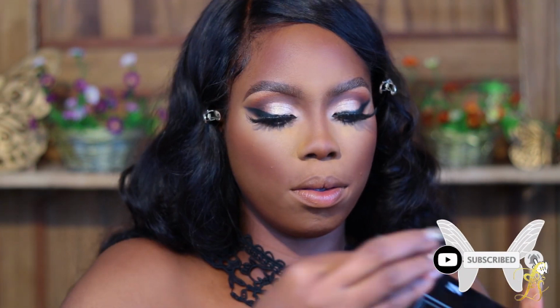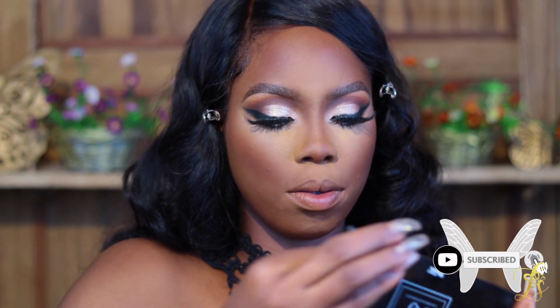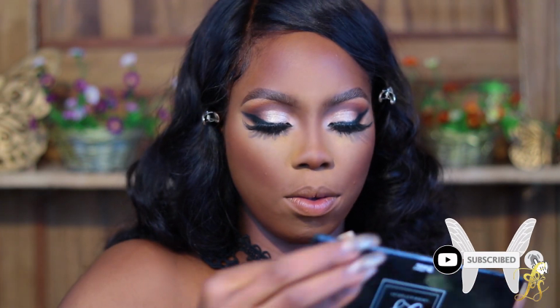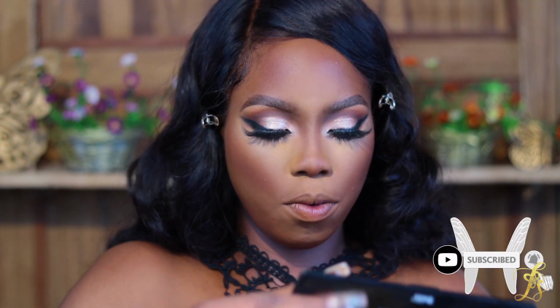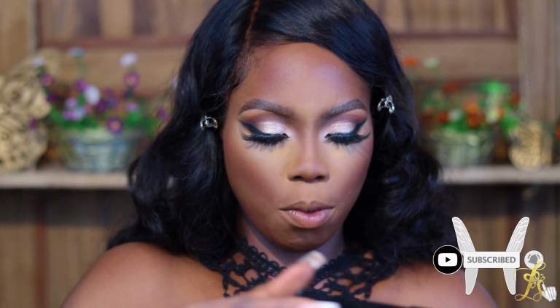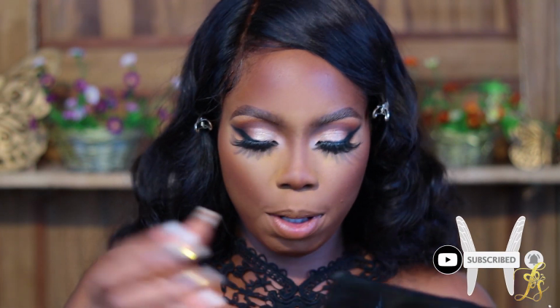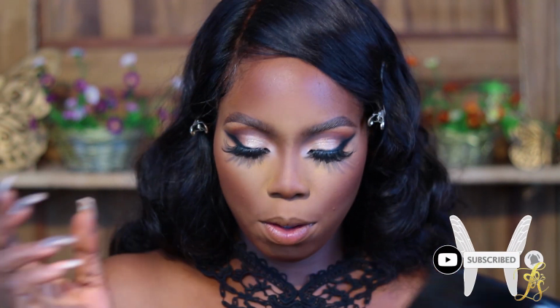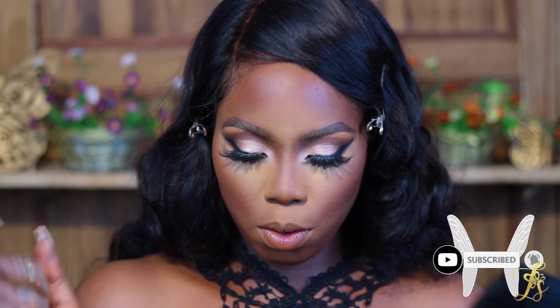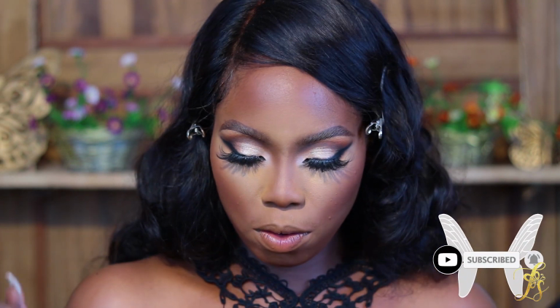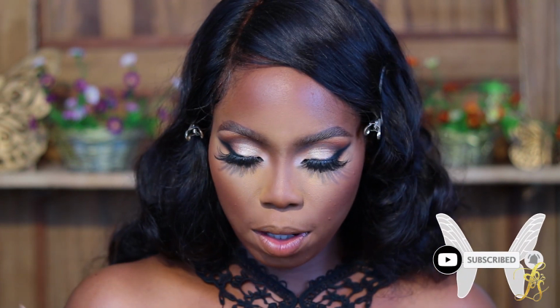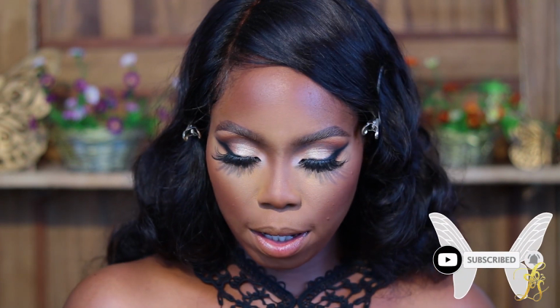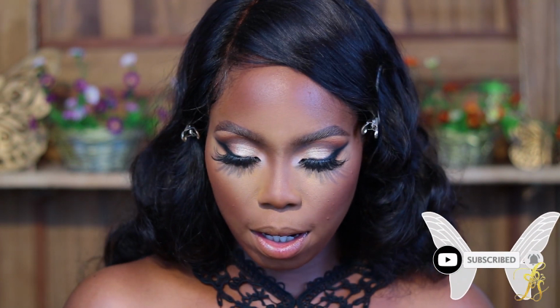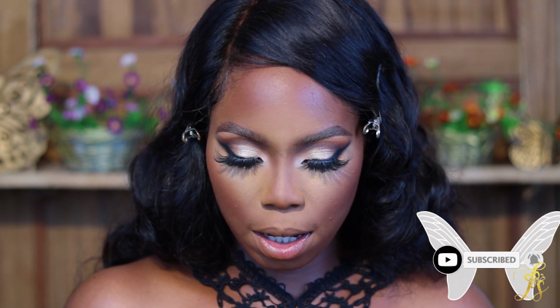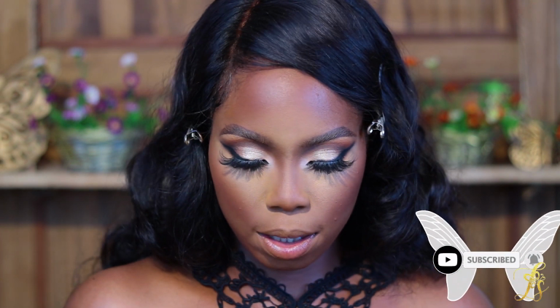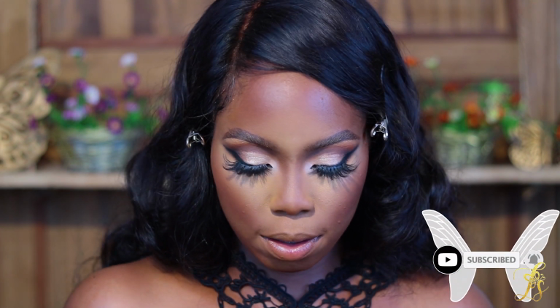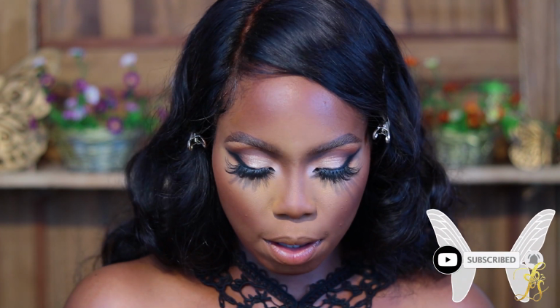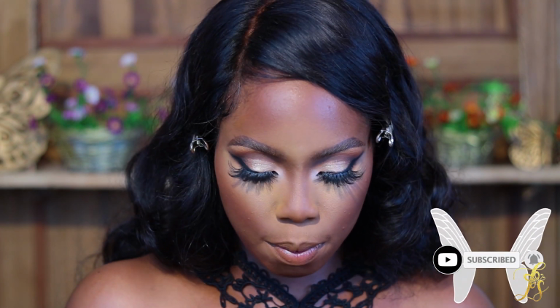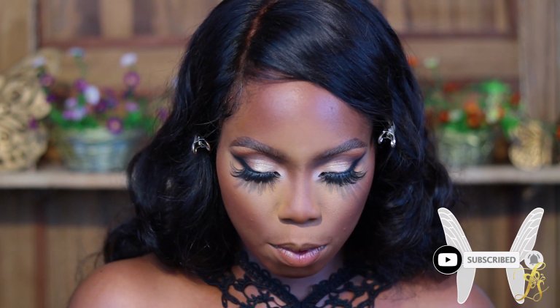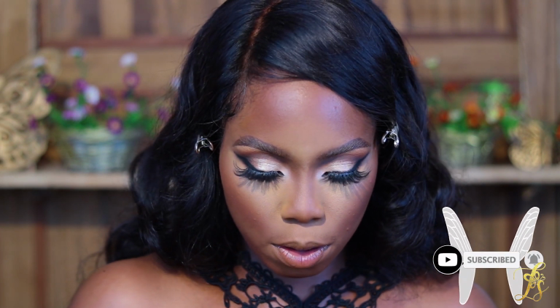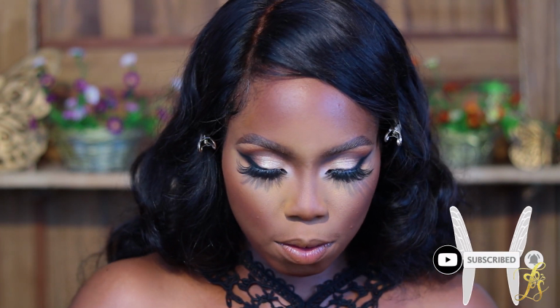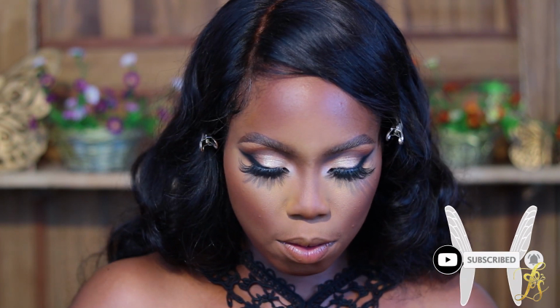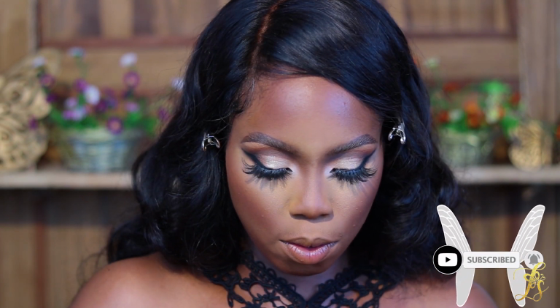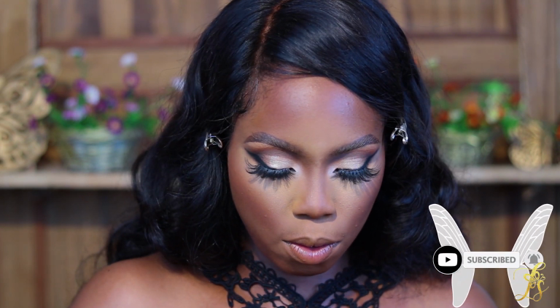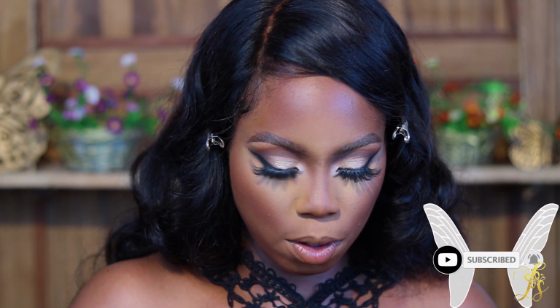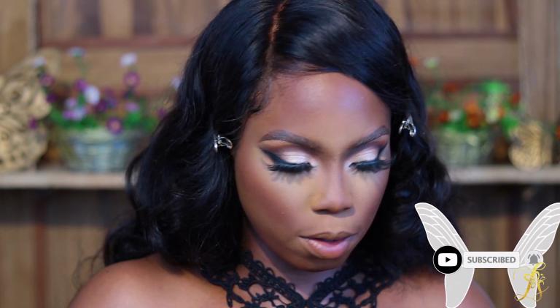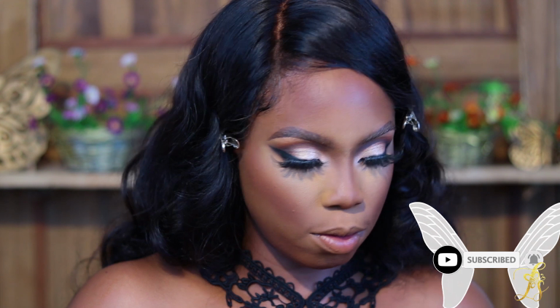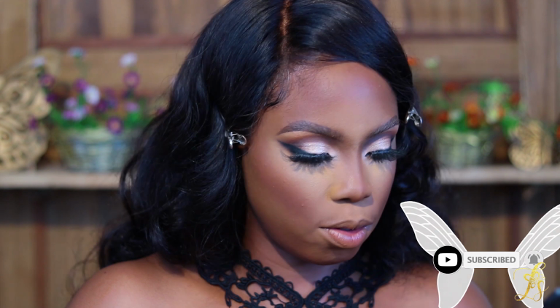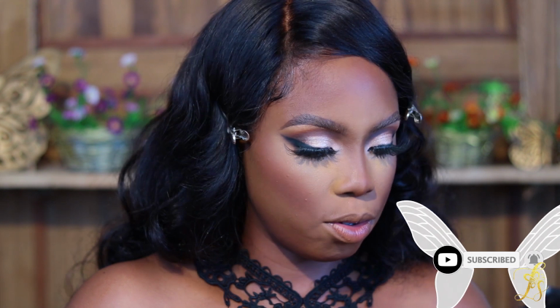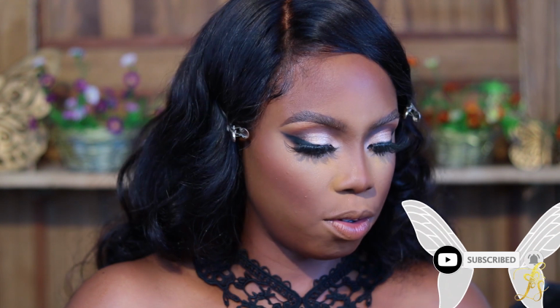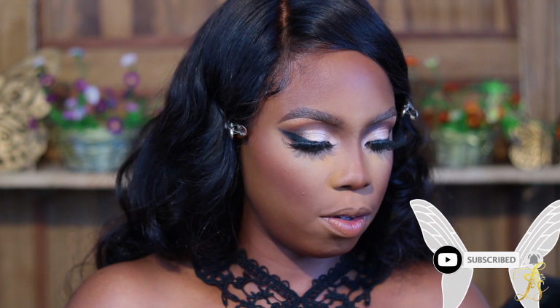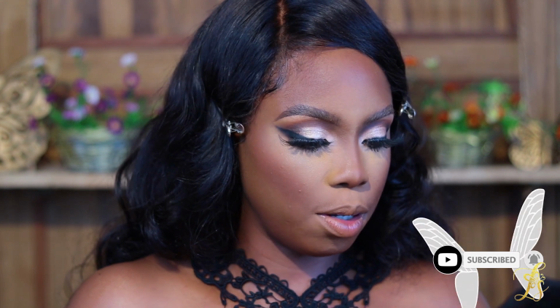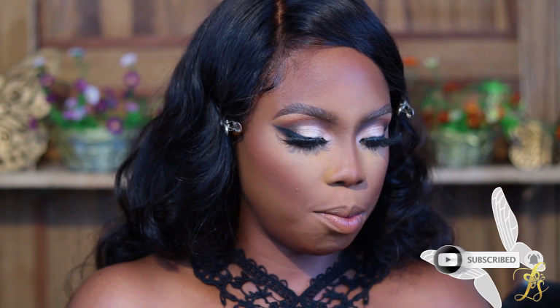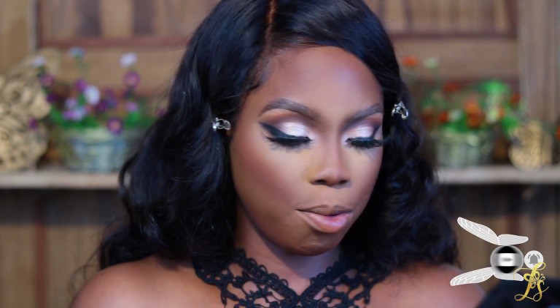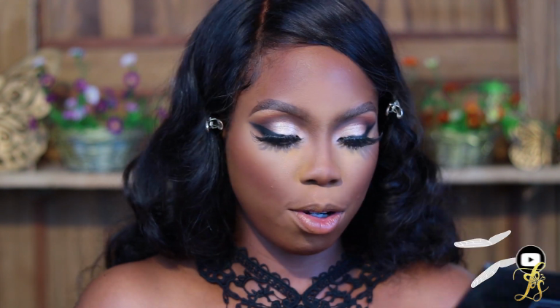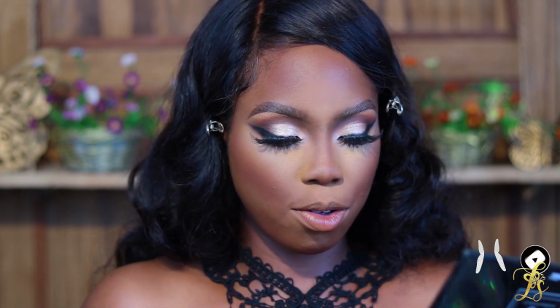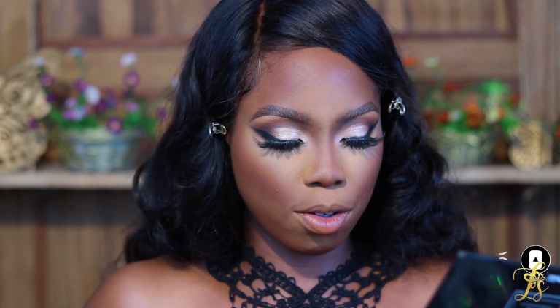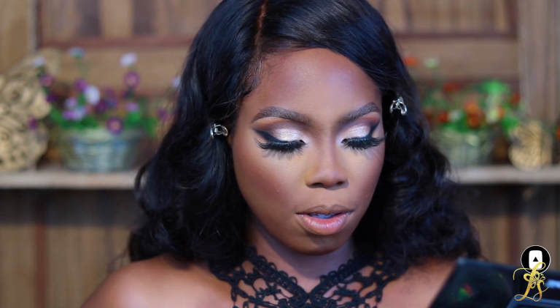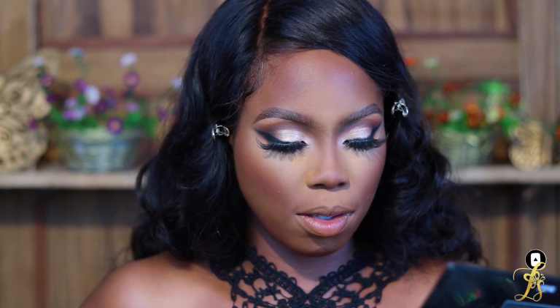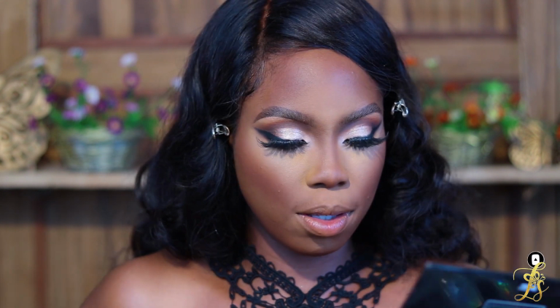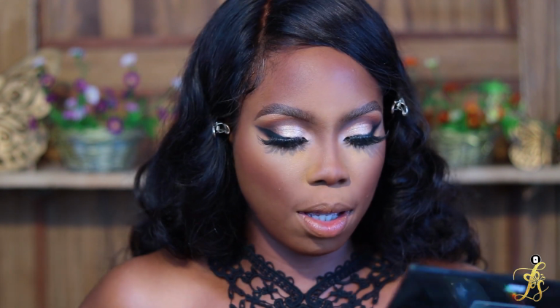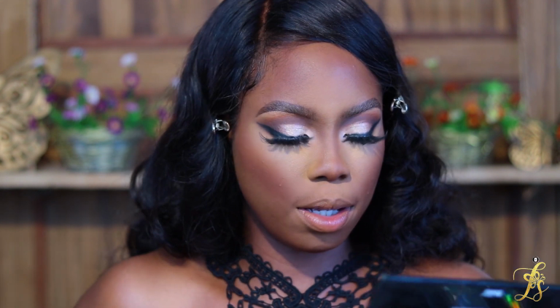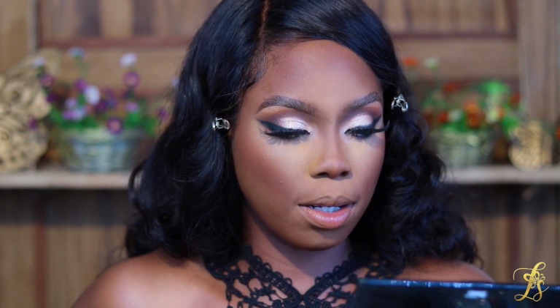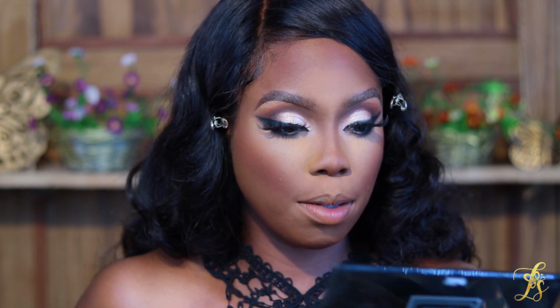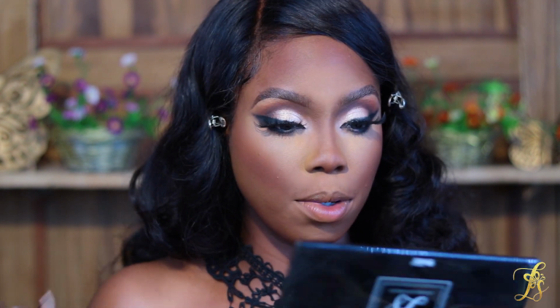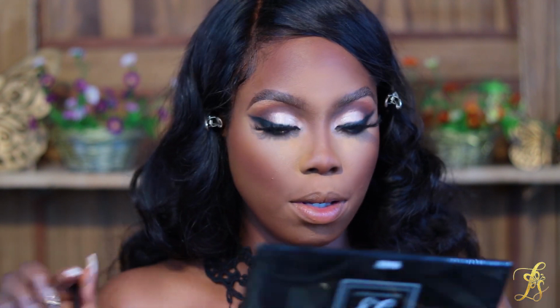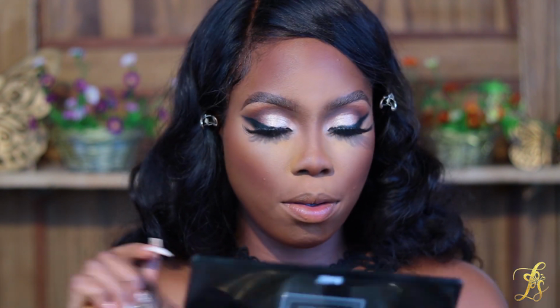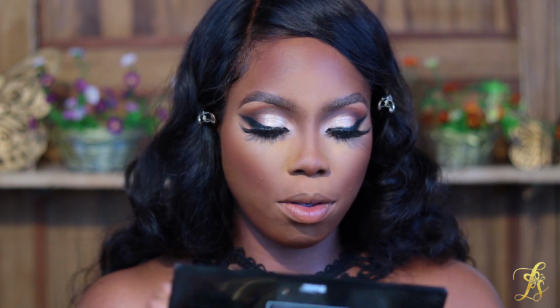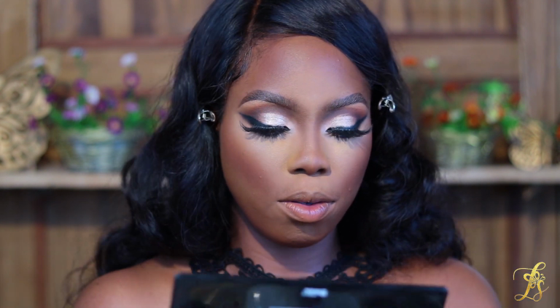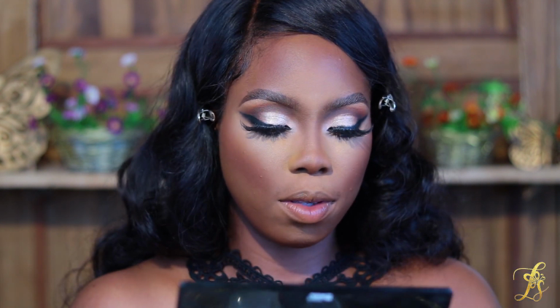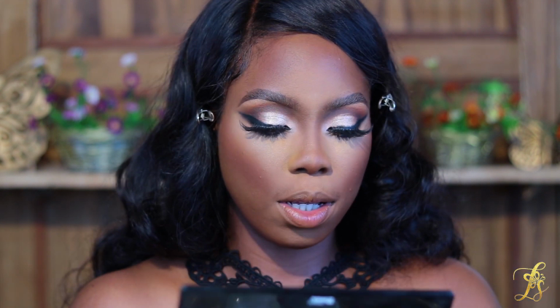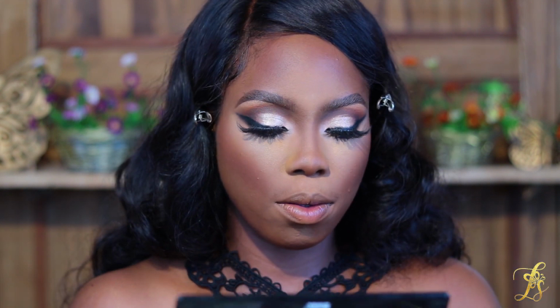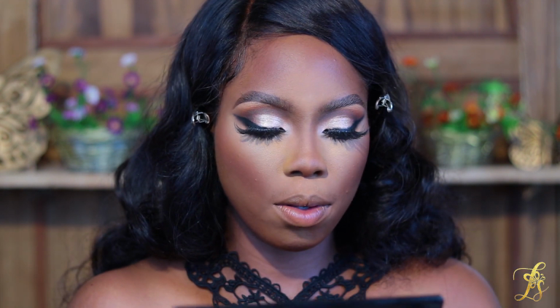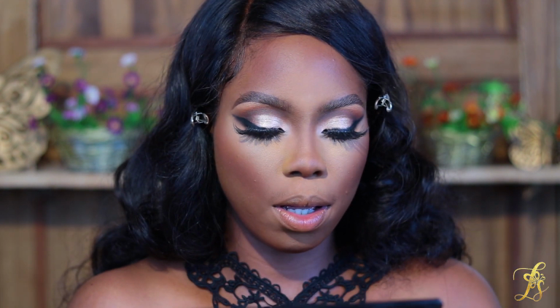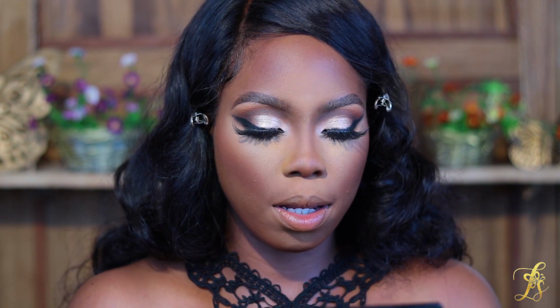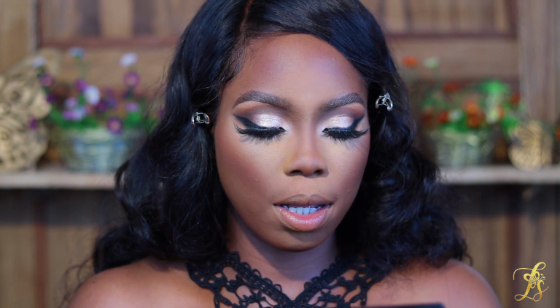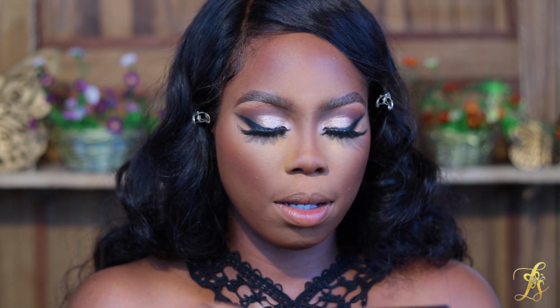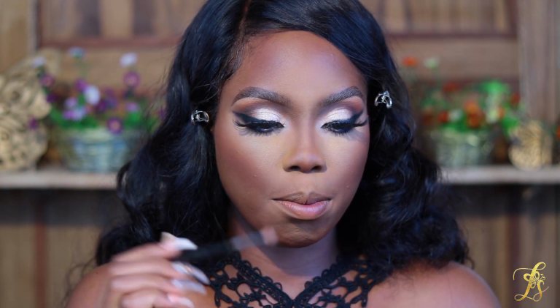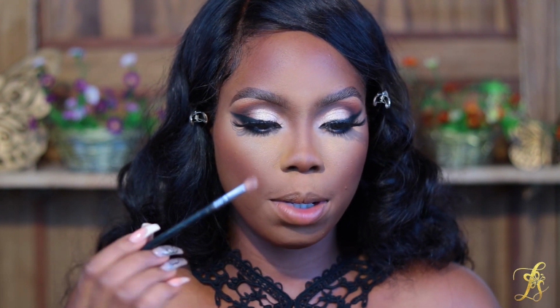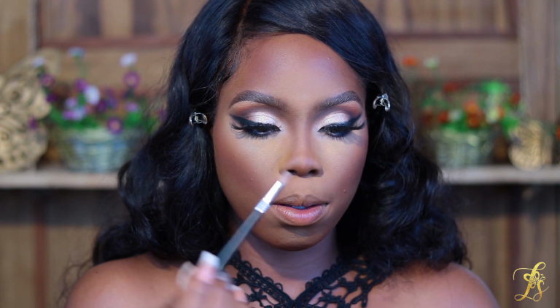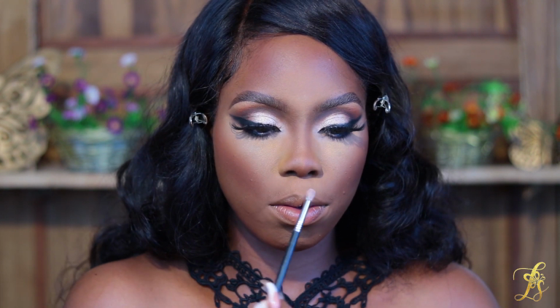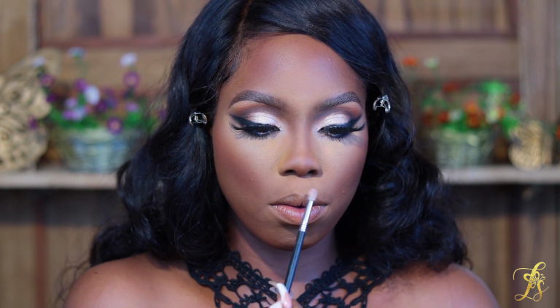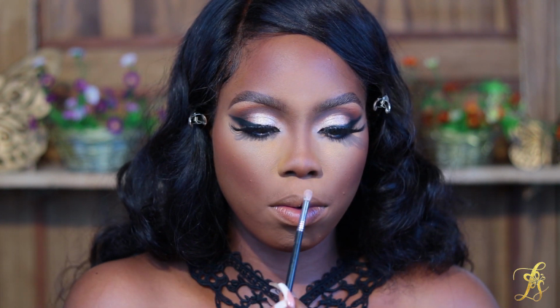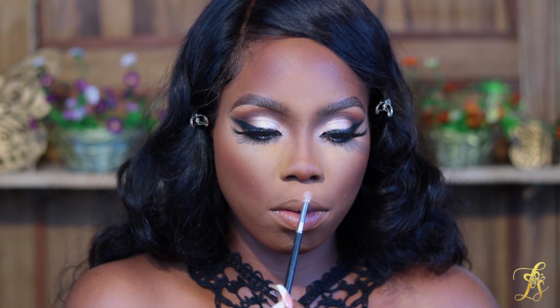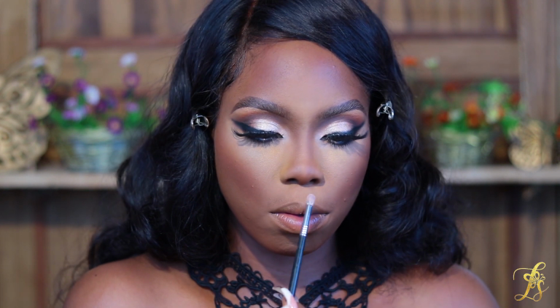For my nose highlight I'm going to go into the shade 'Precious' and use that to highlight my nose.